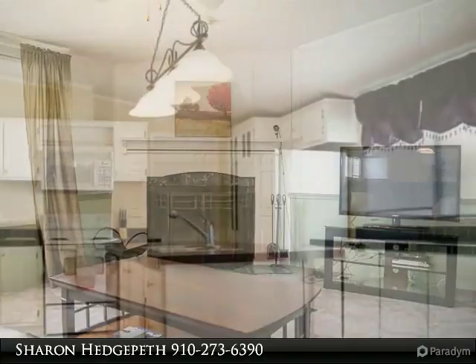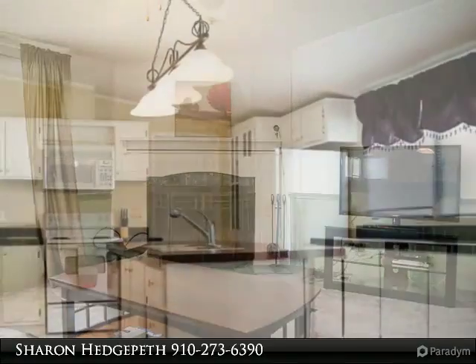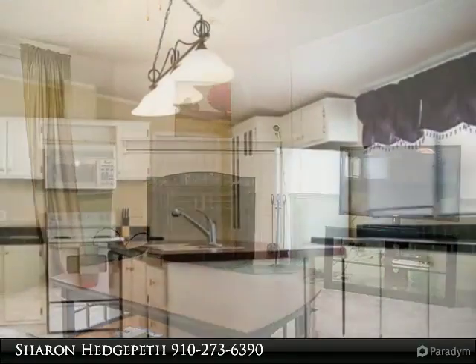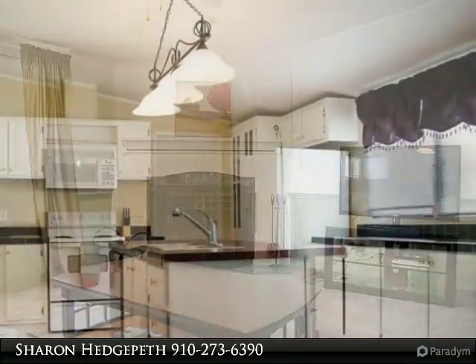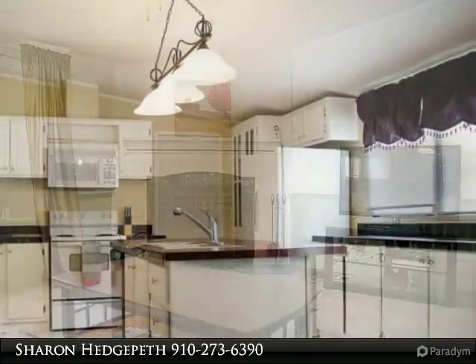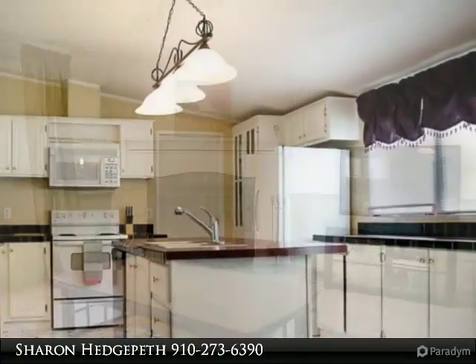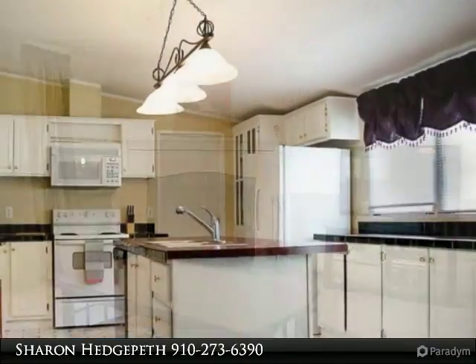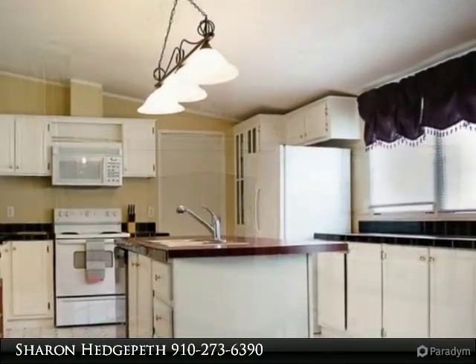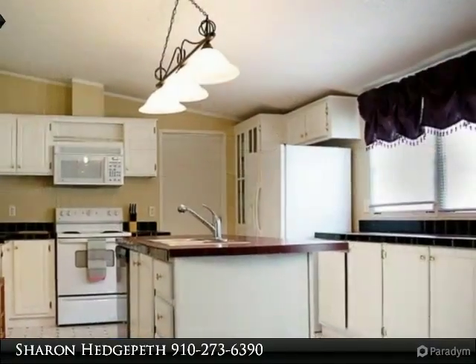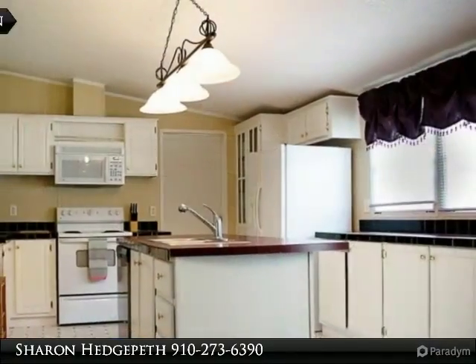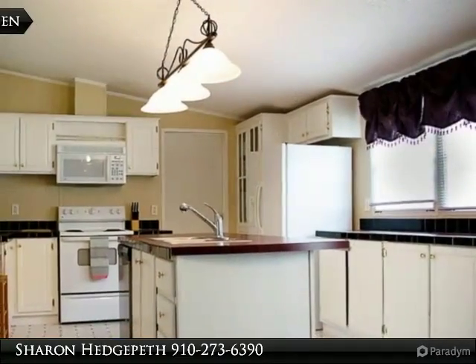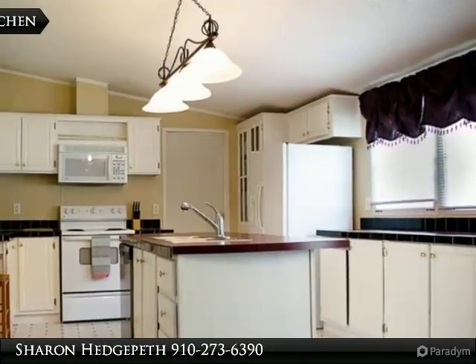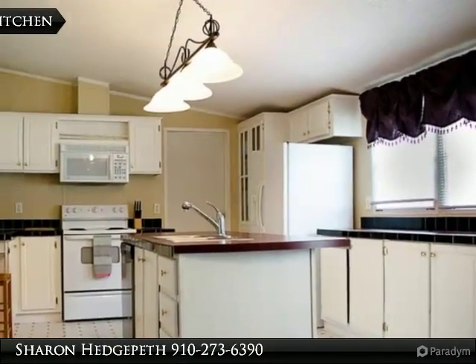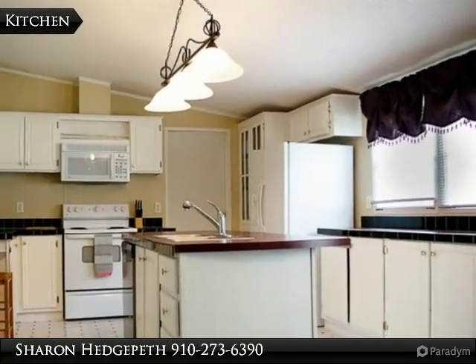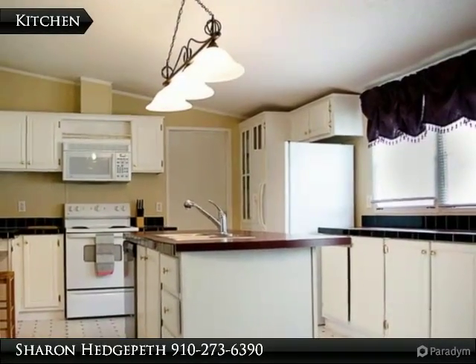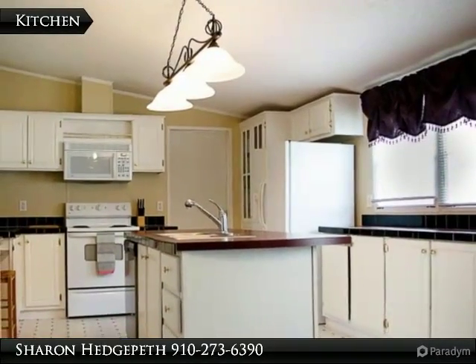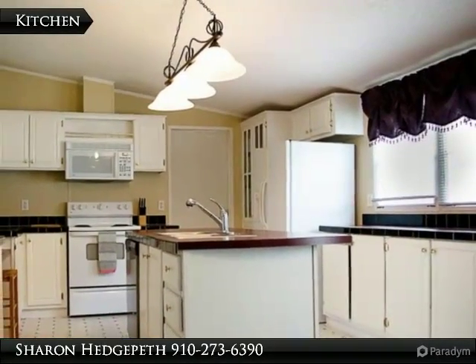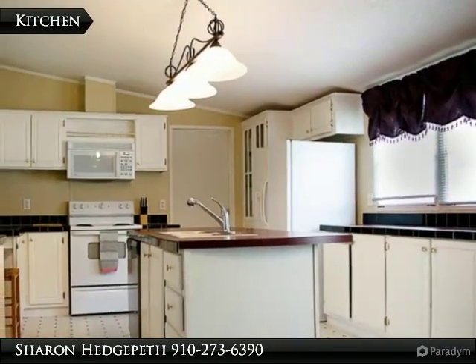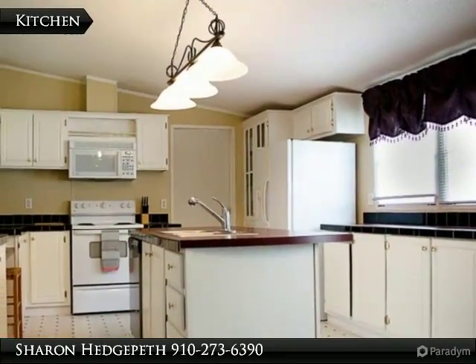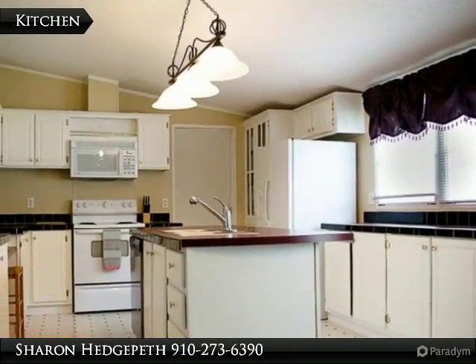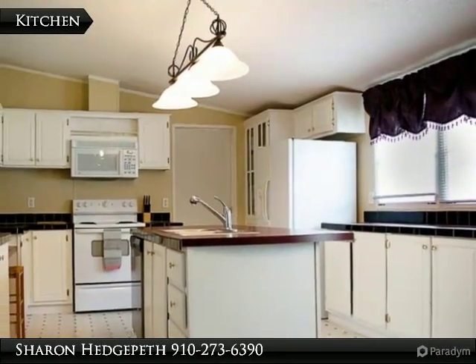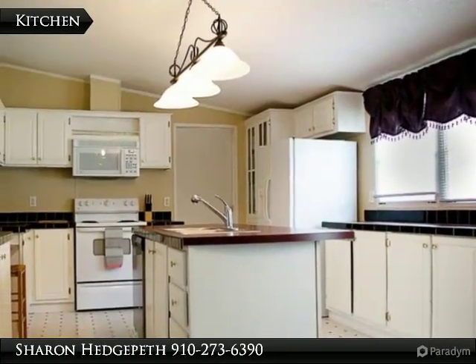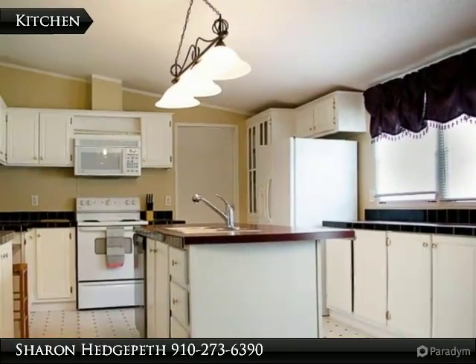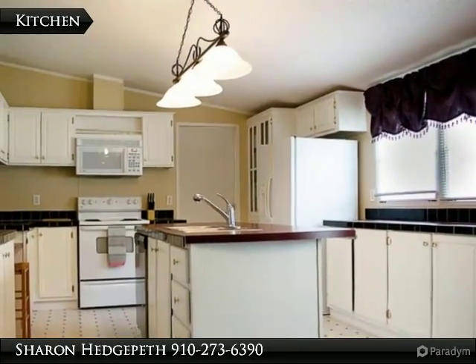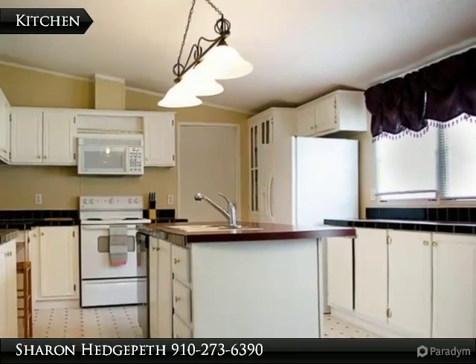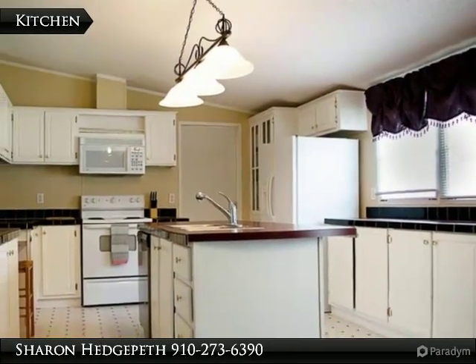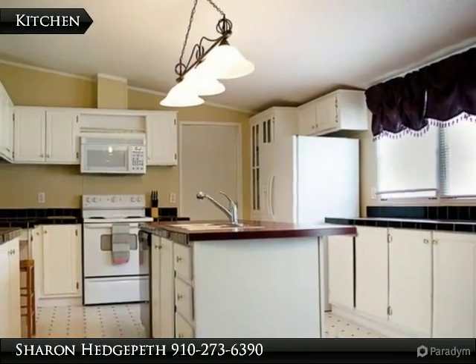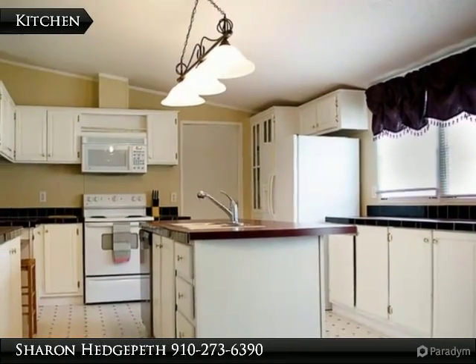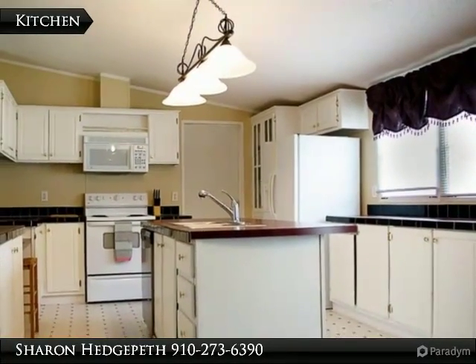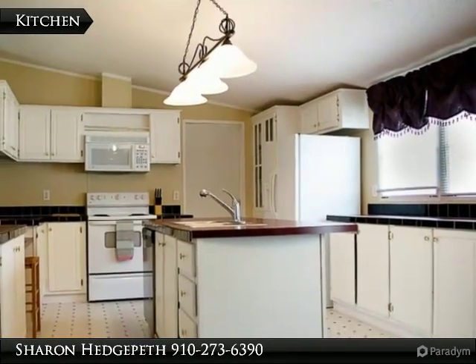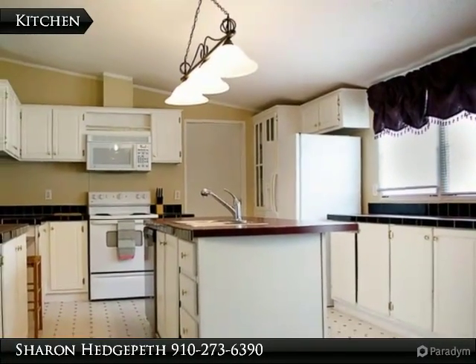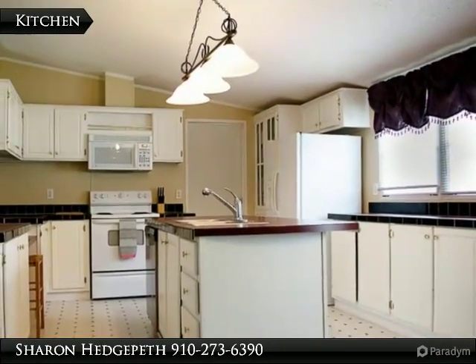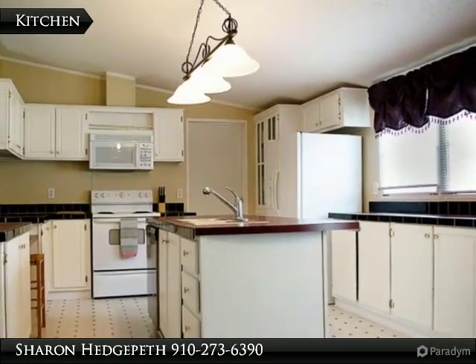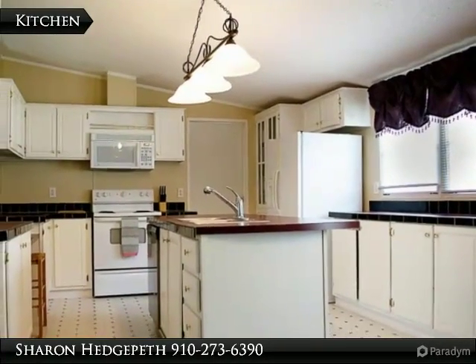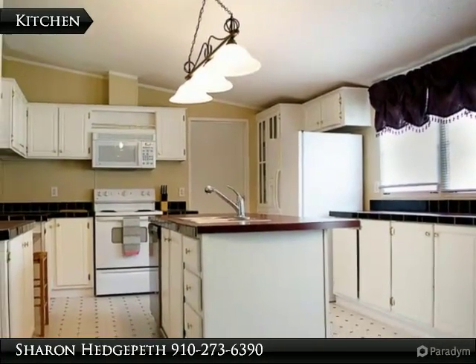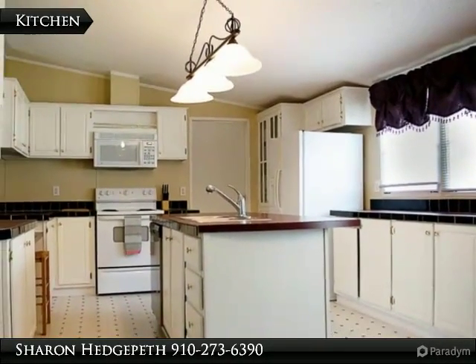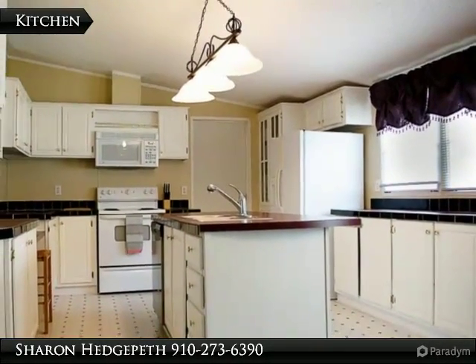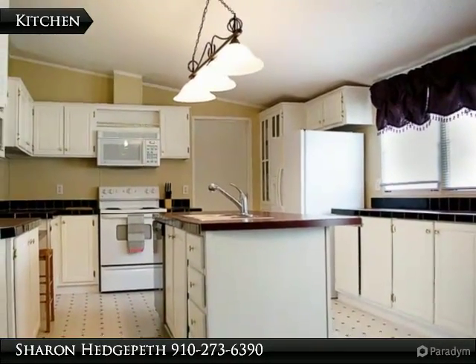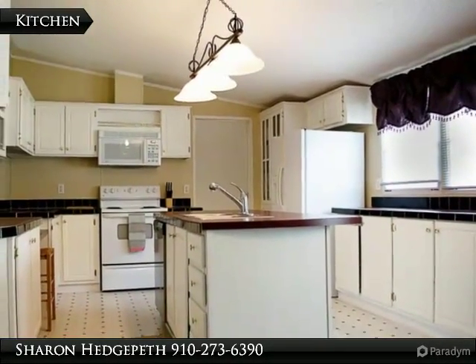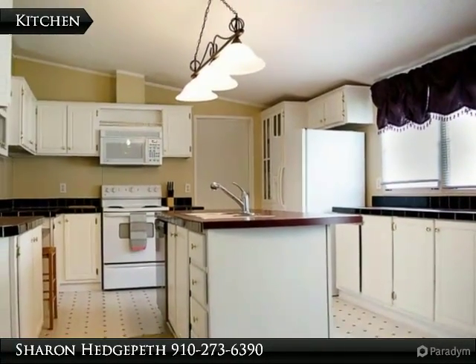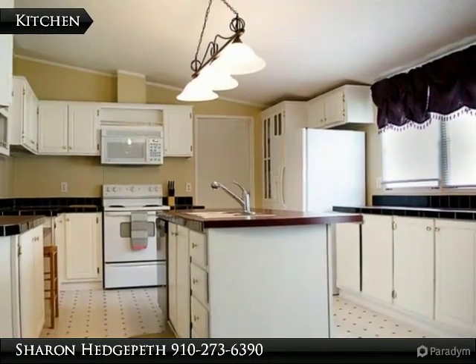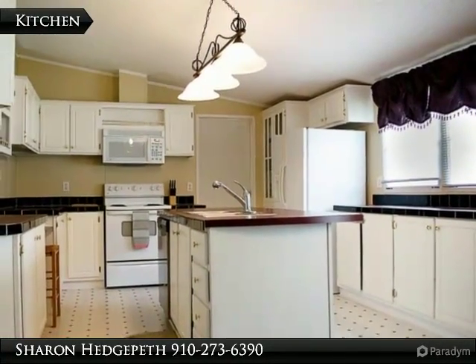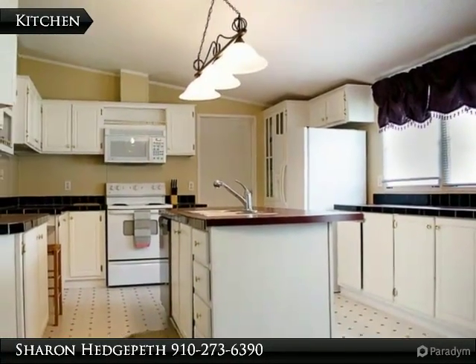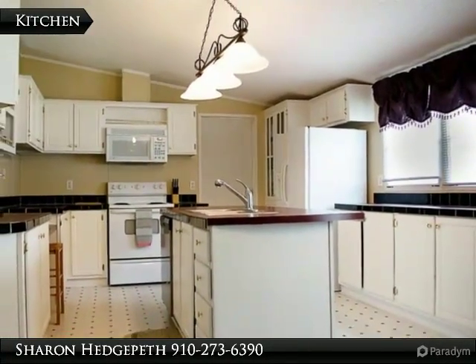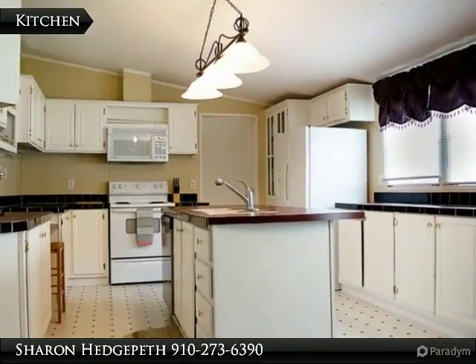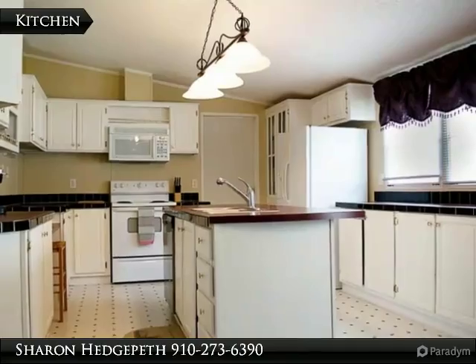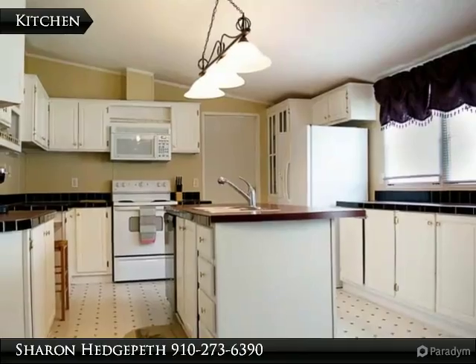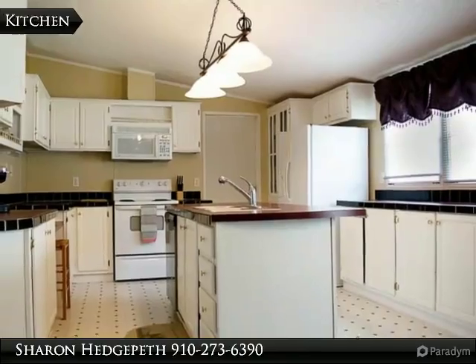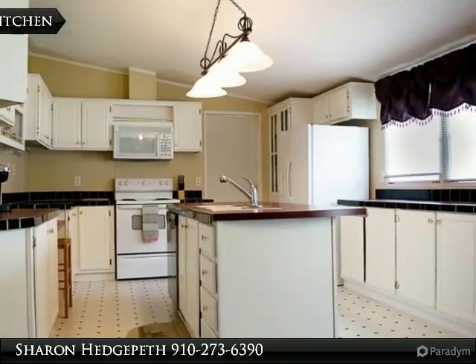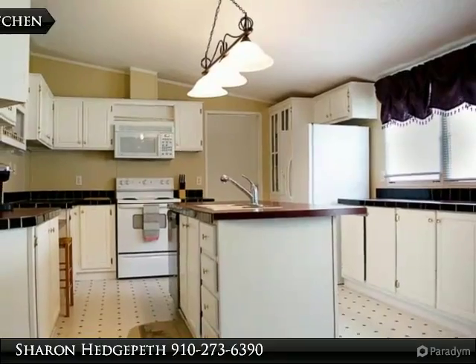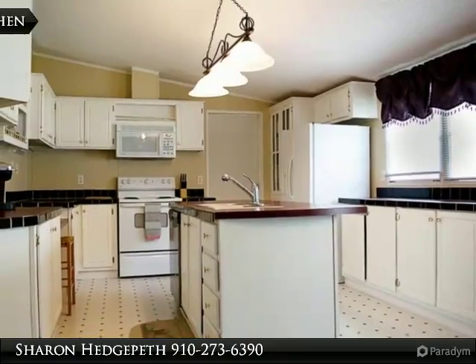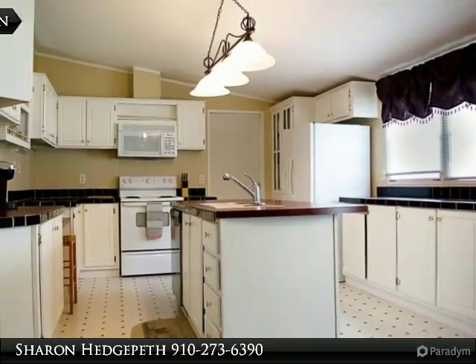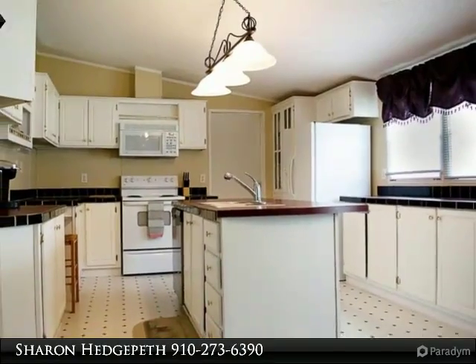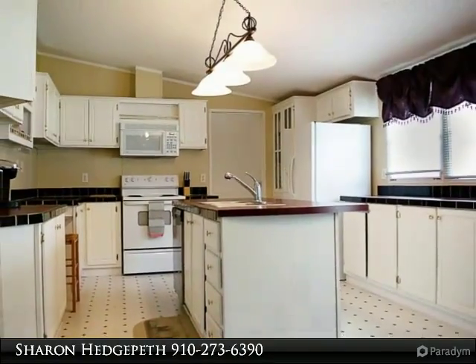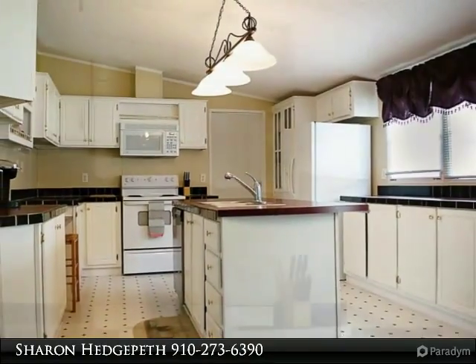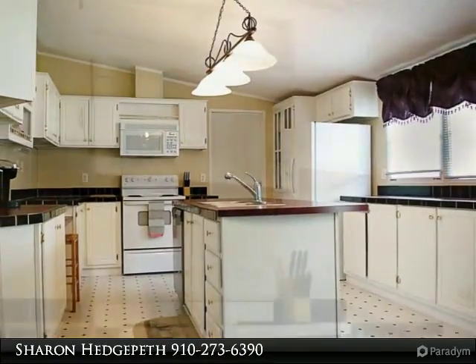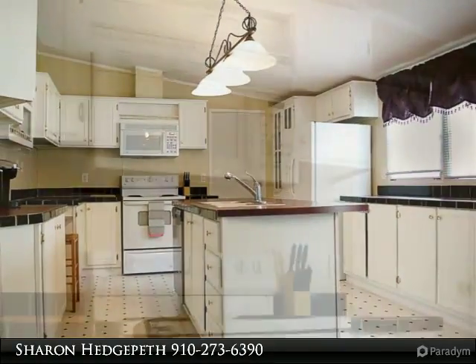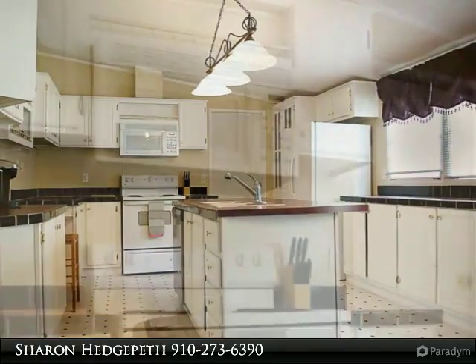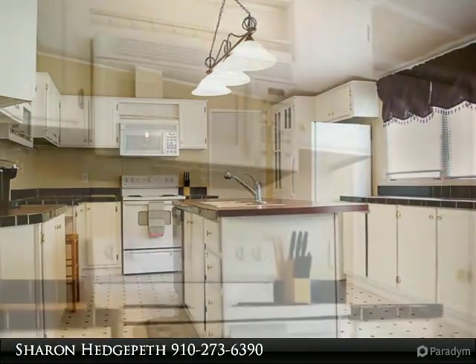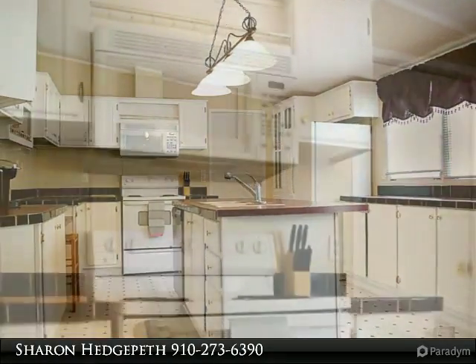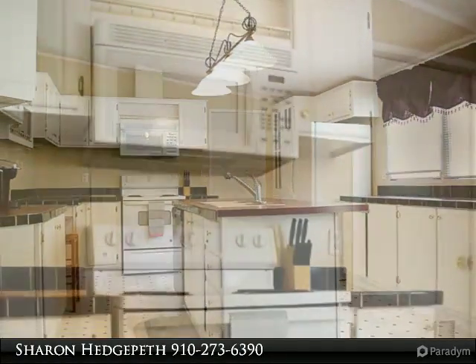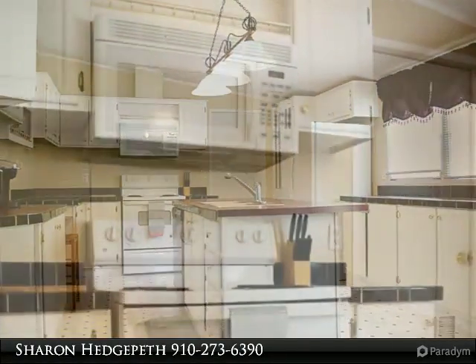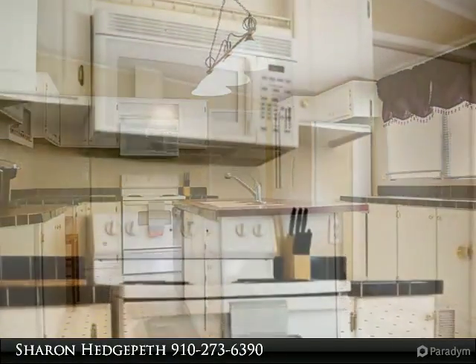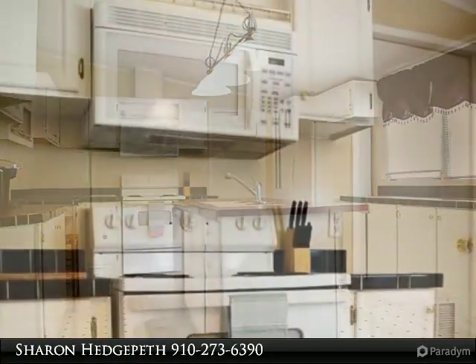Your search is over. Don't miss out on this great opportunity — schedule your showing today. Welcome home!